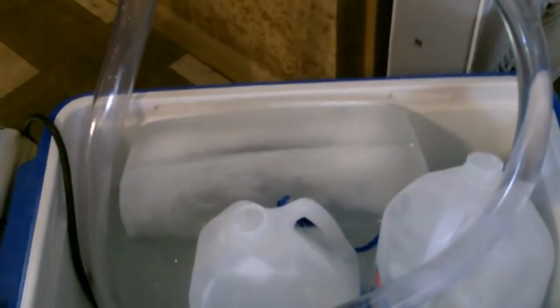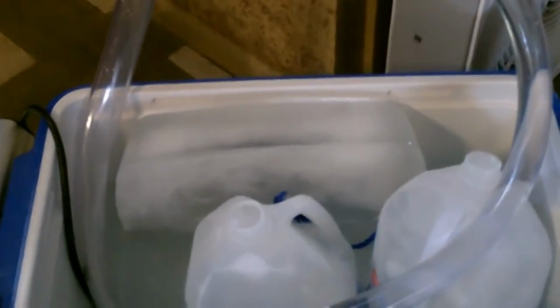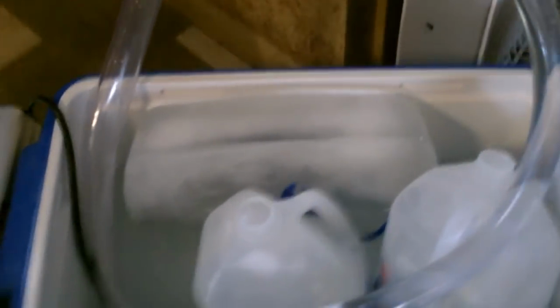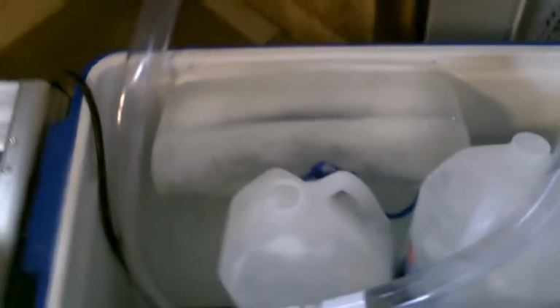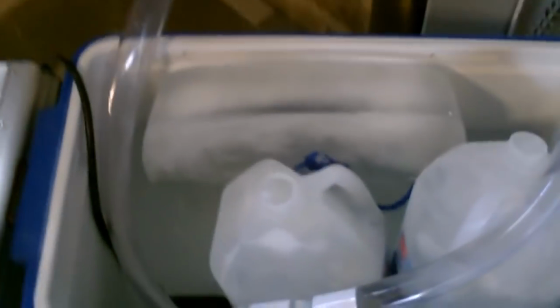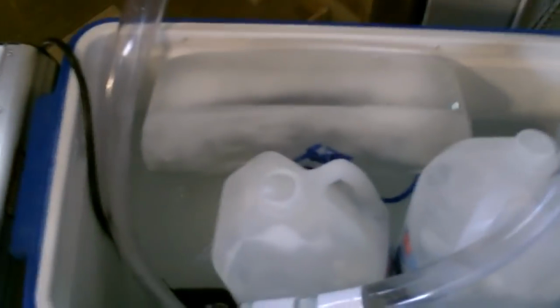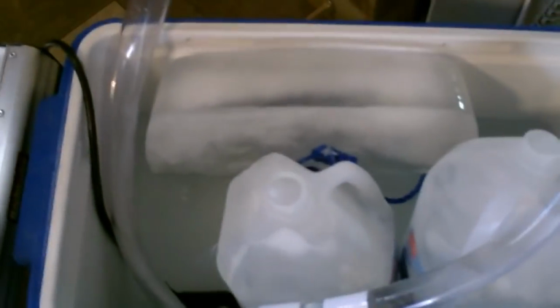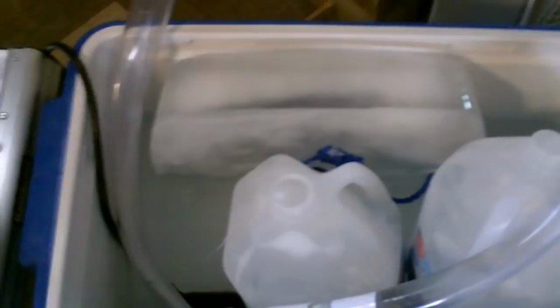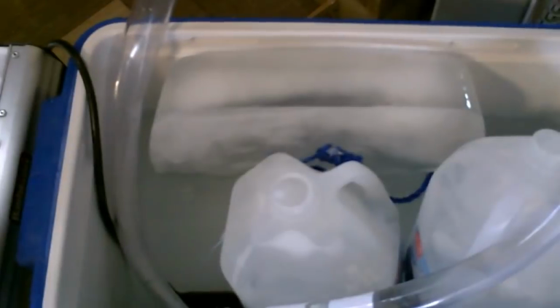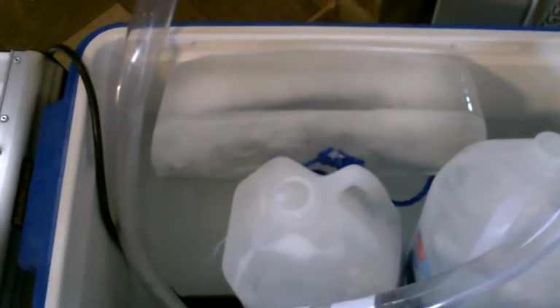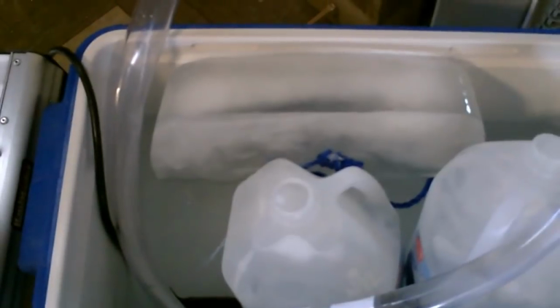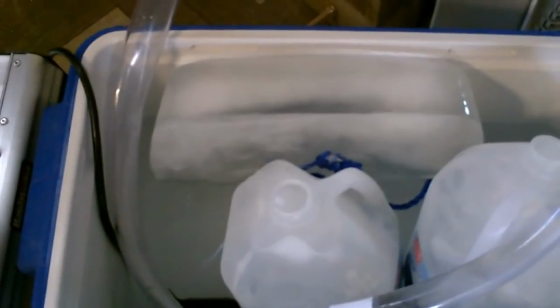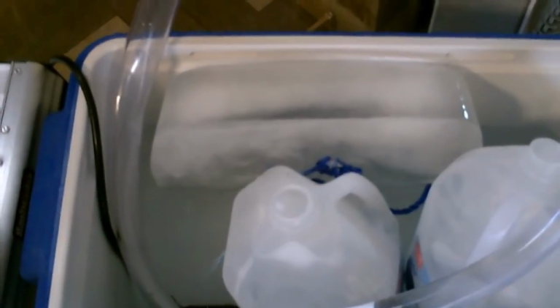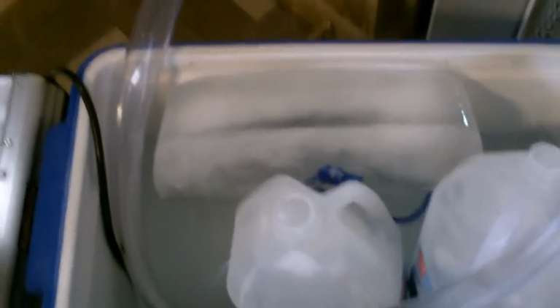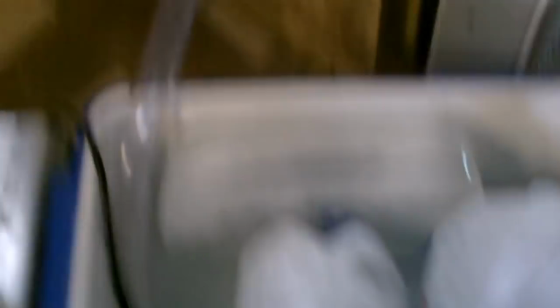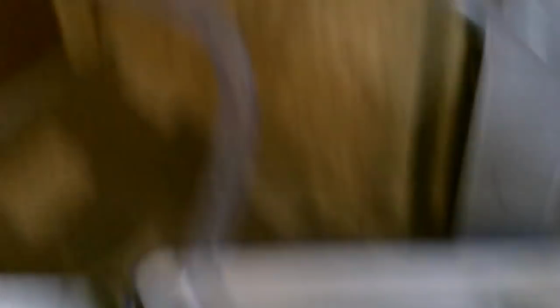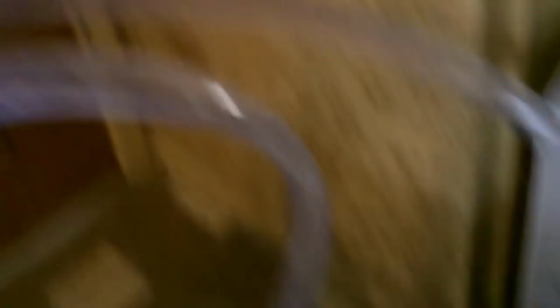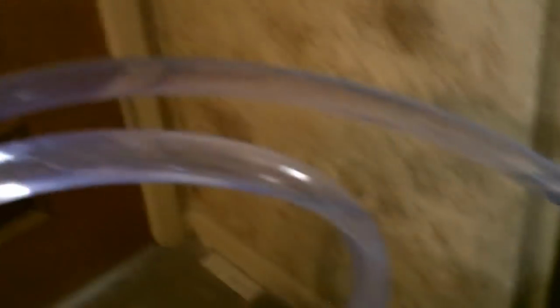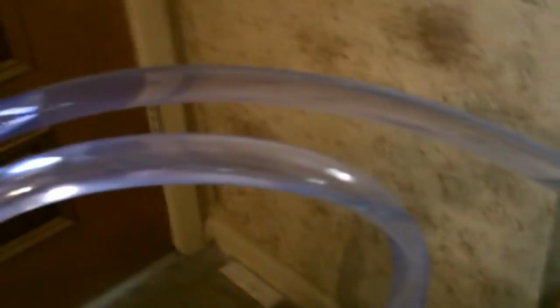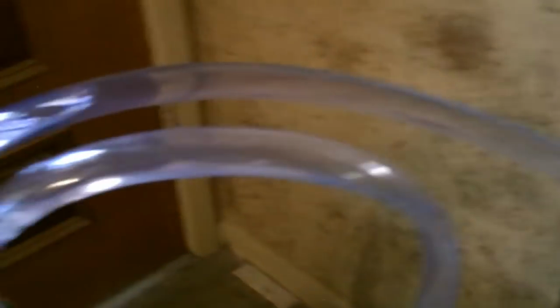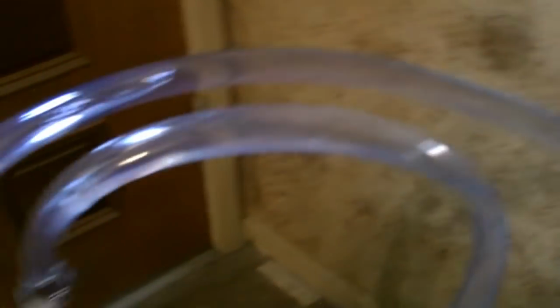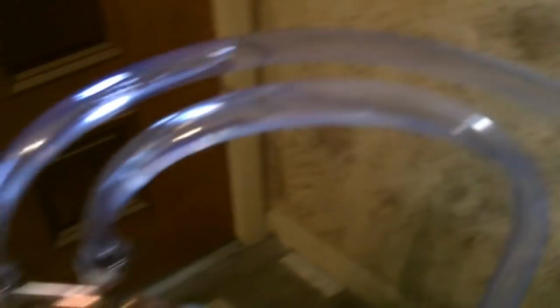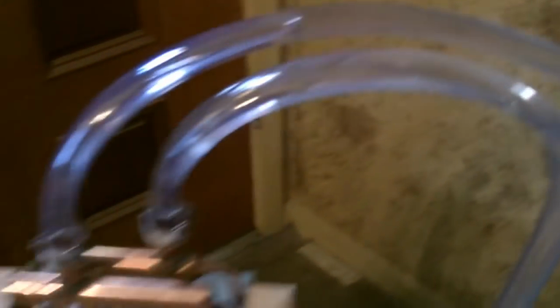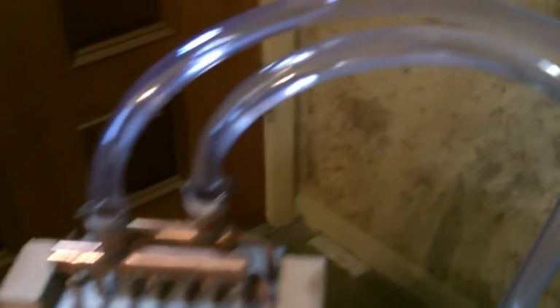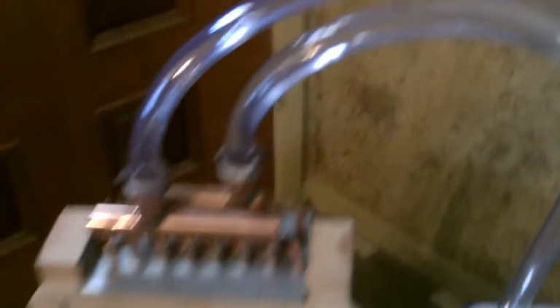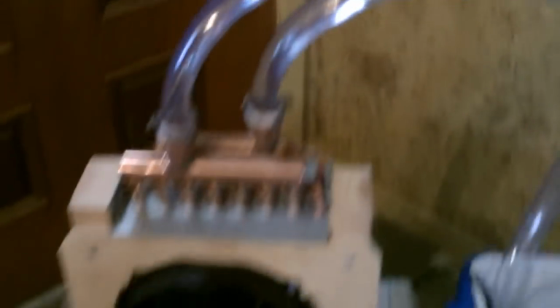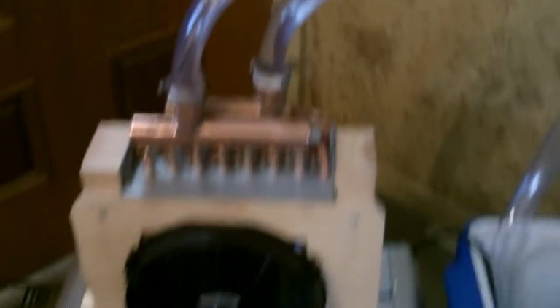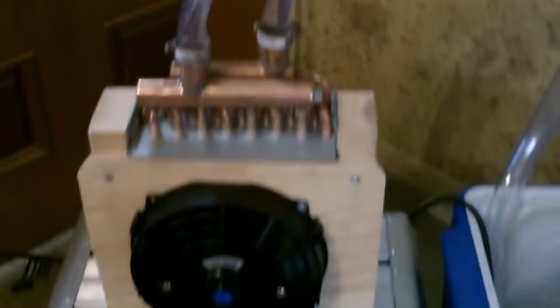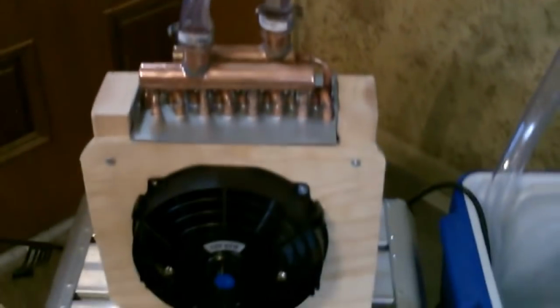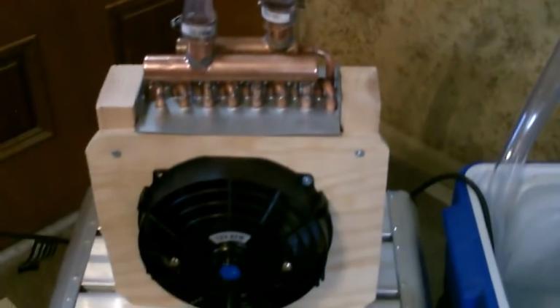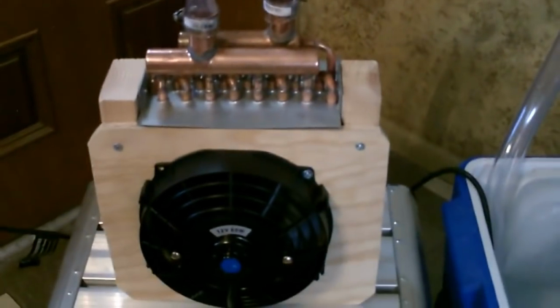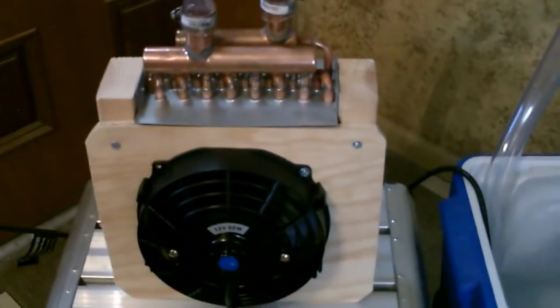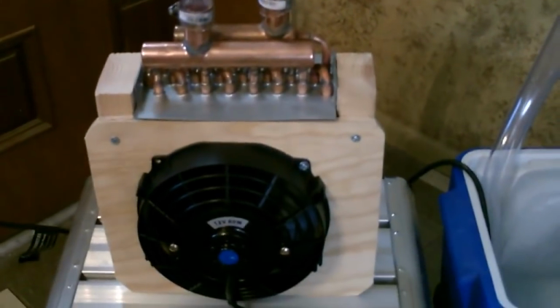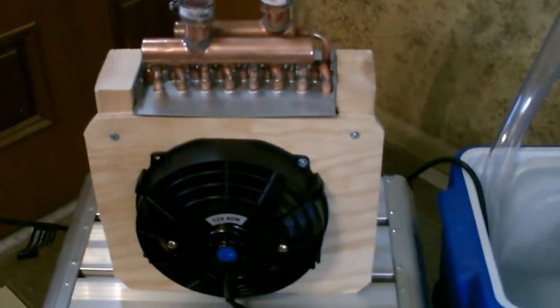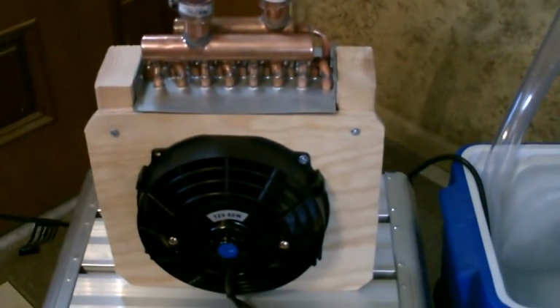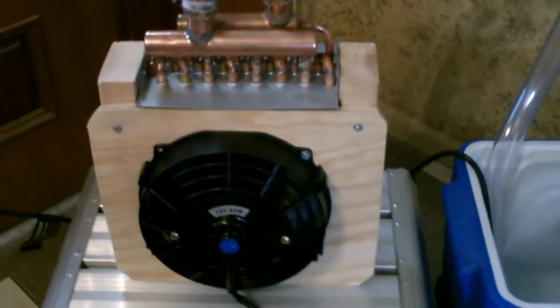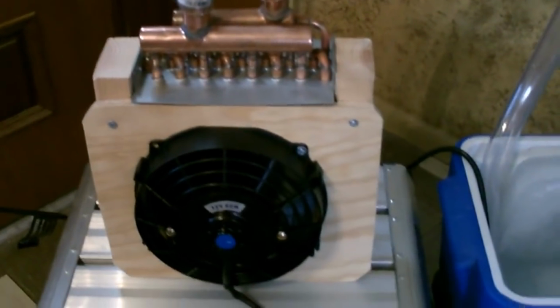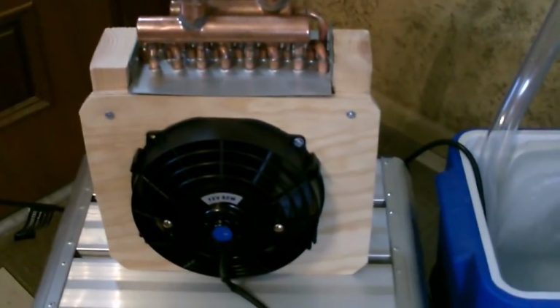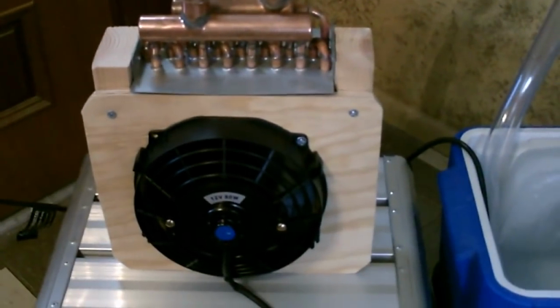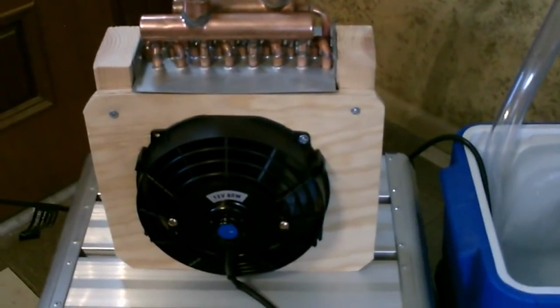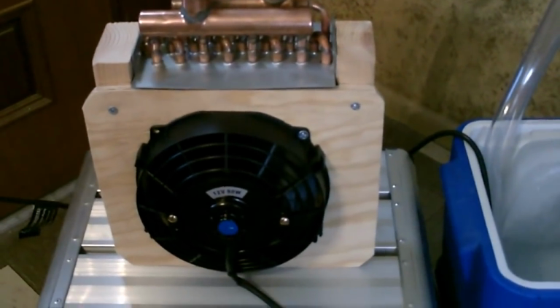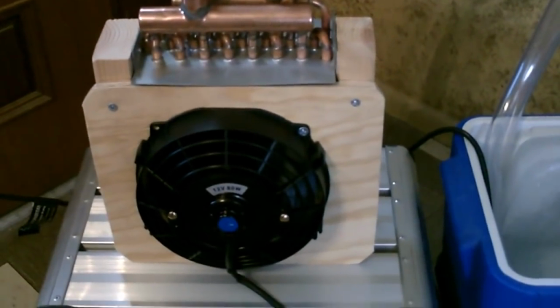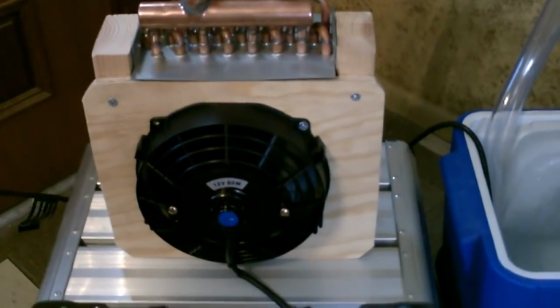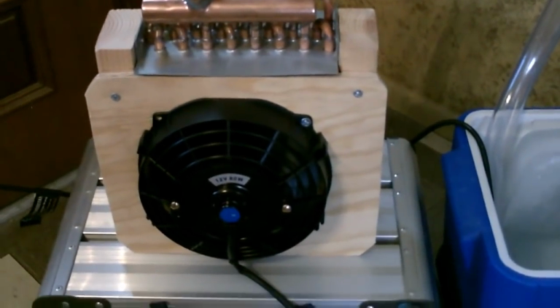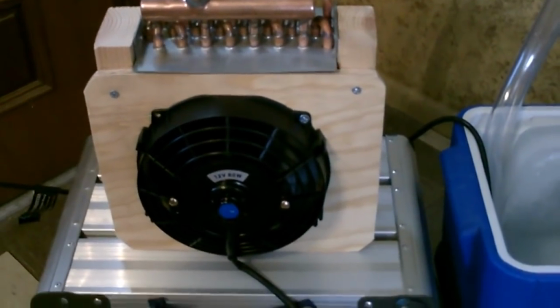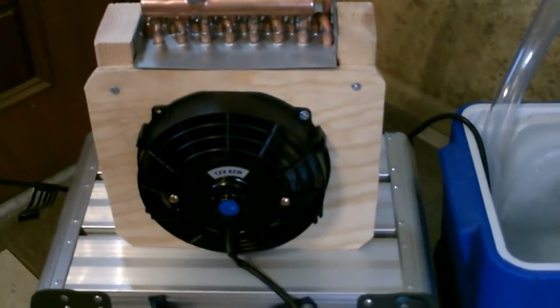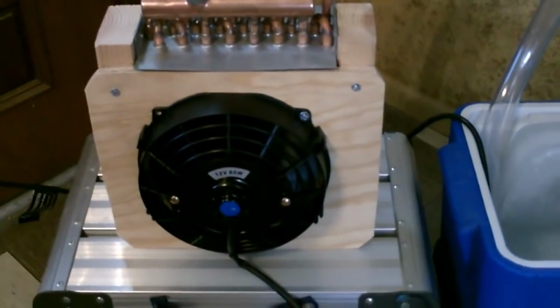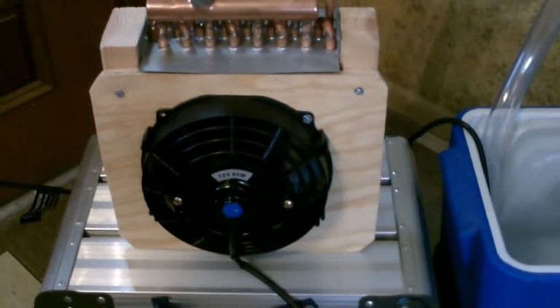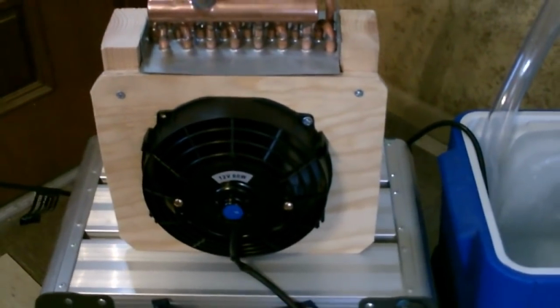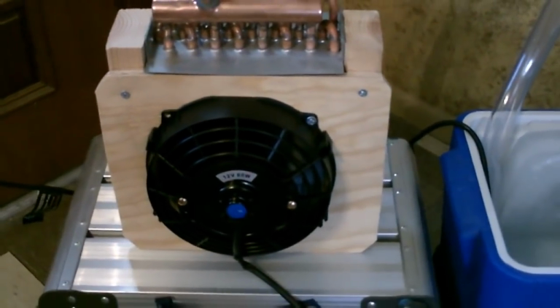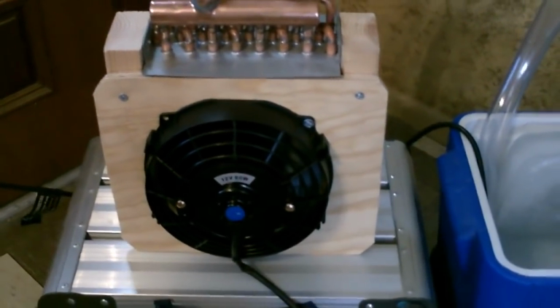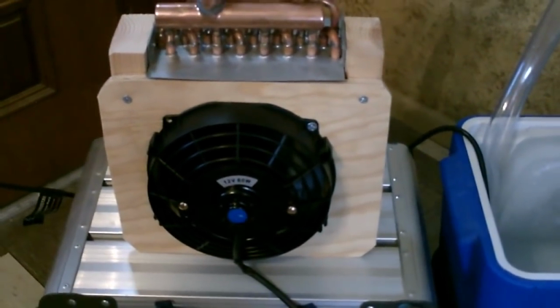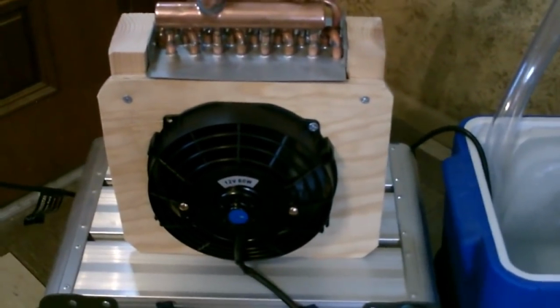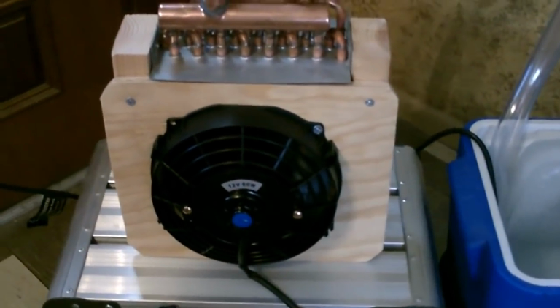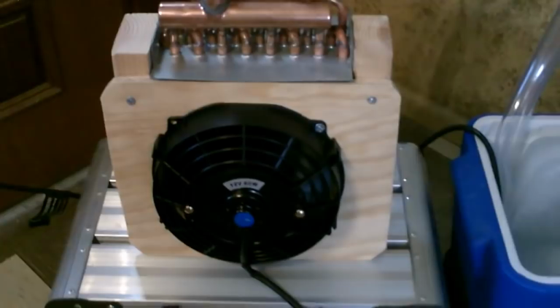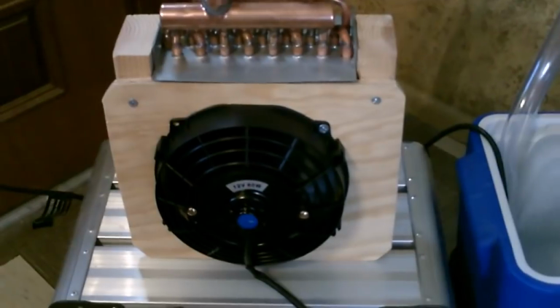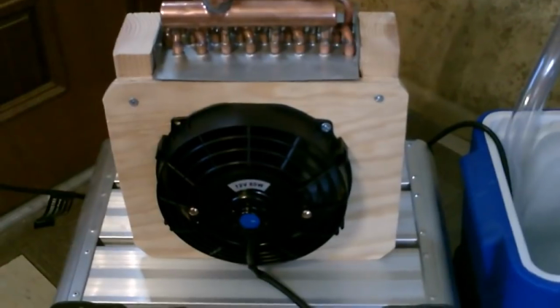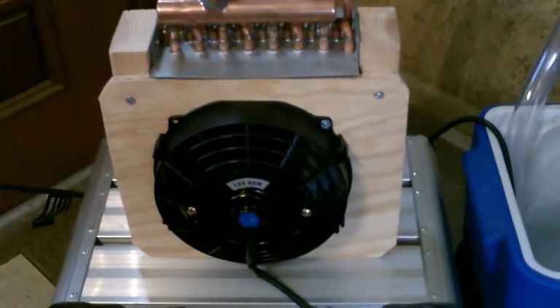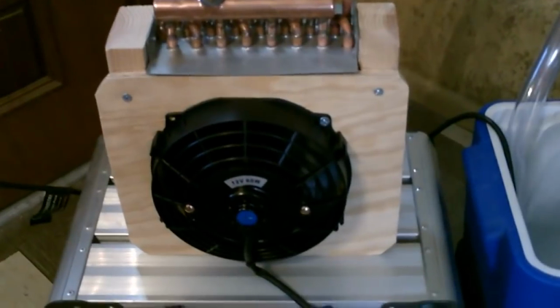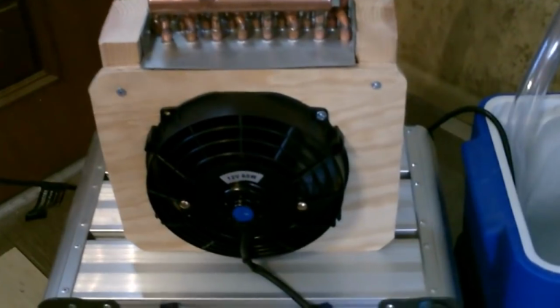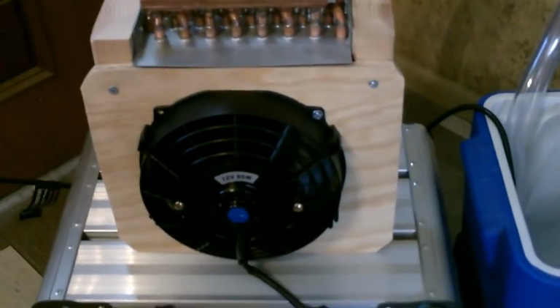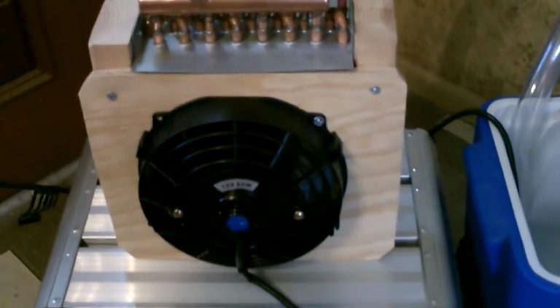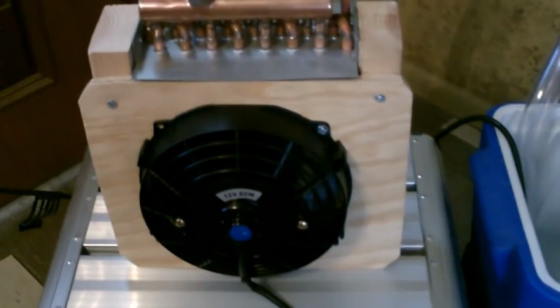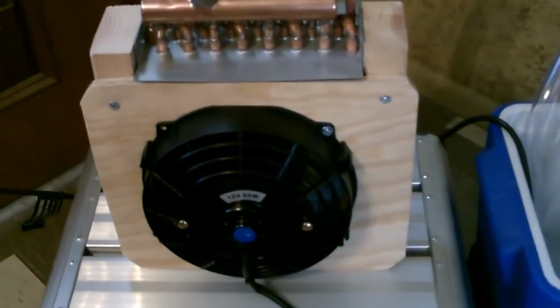Just drop a pump in the bottom and fire it up. Five, ten minutes later, this thing is literally as cool as like a window unit.